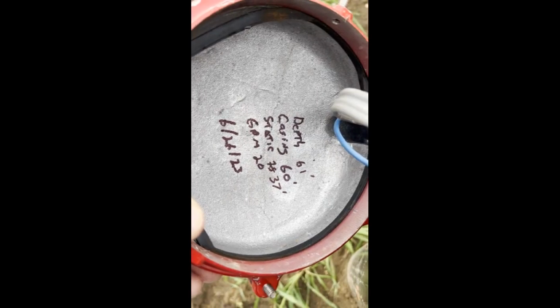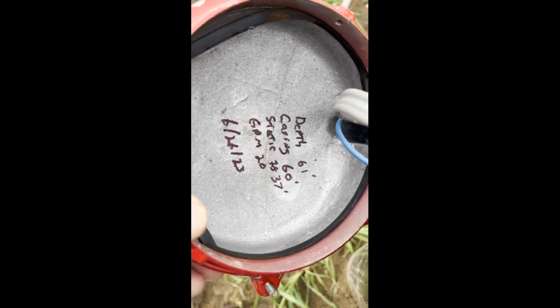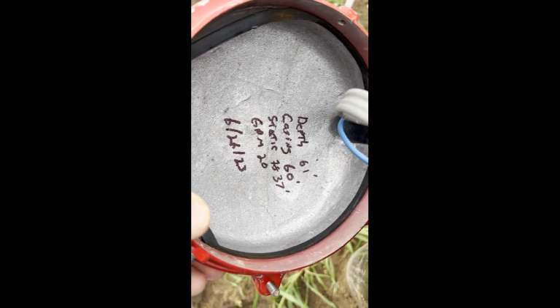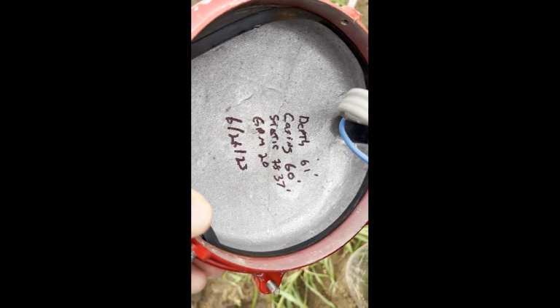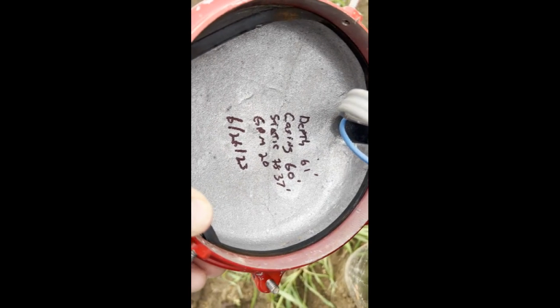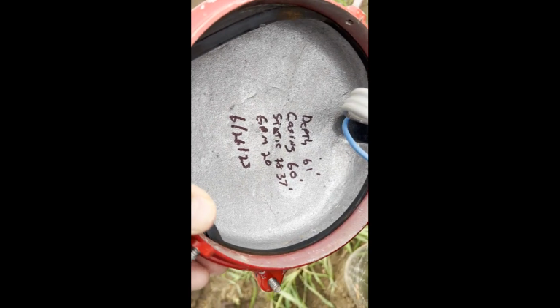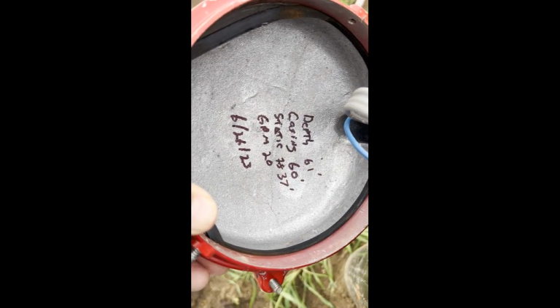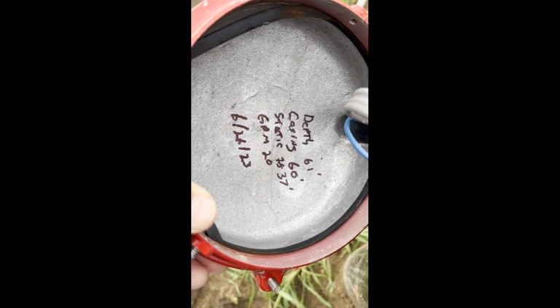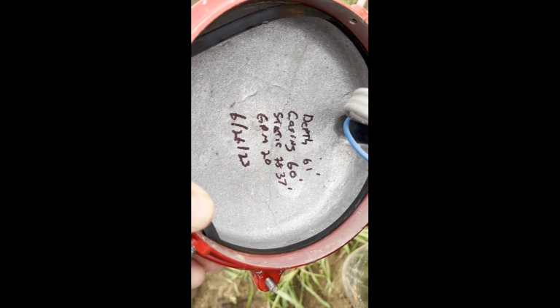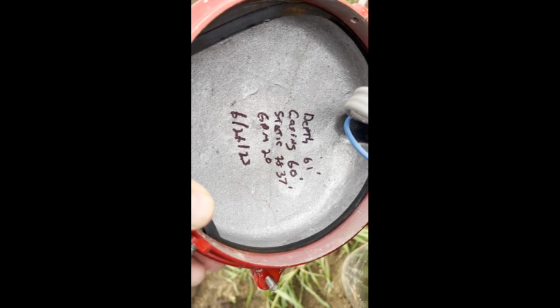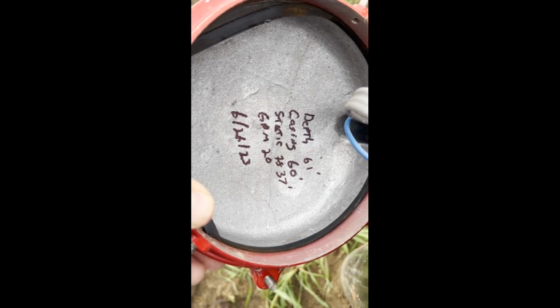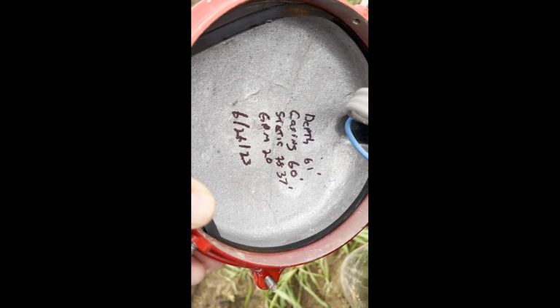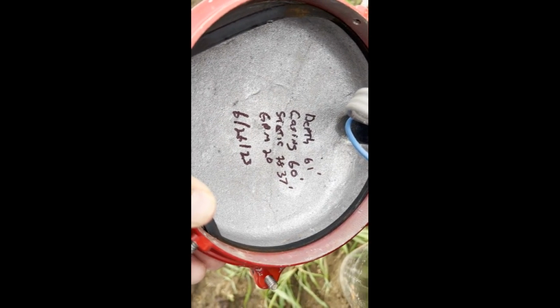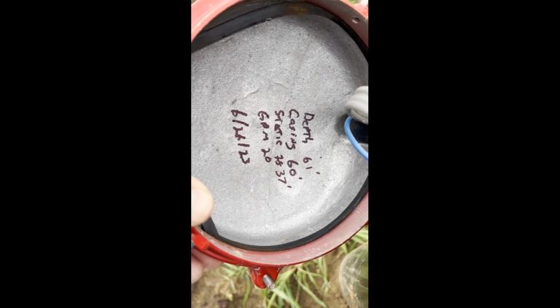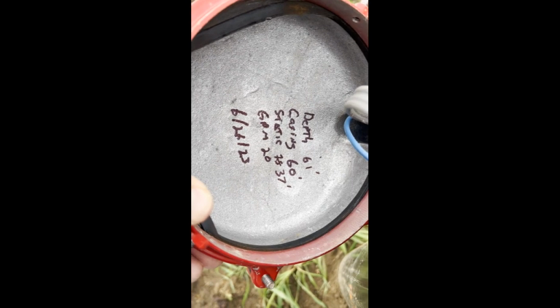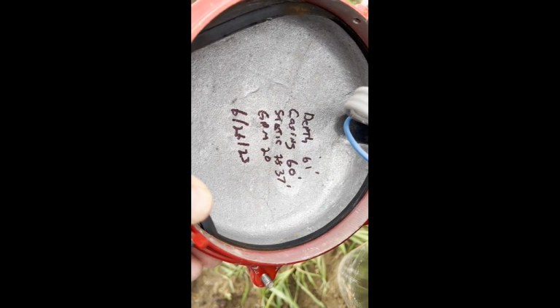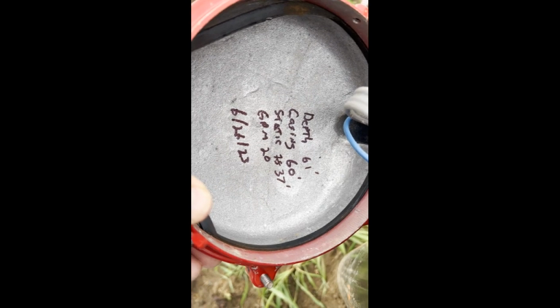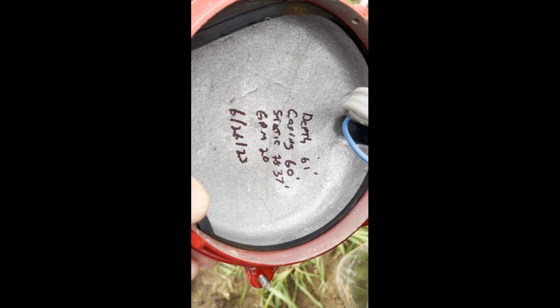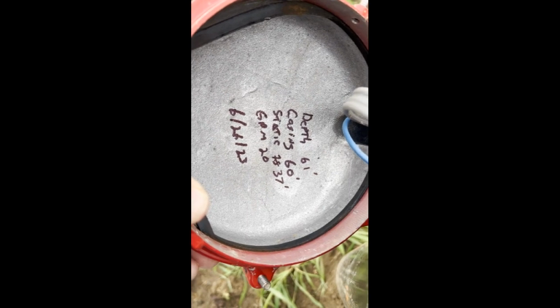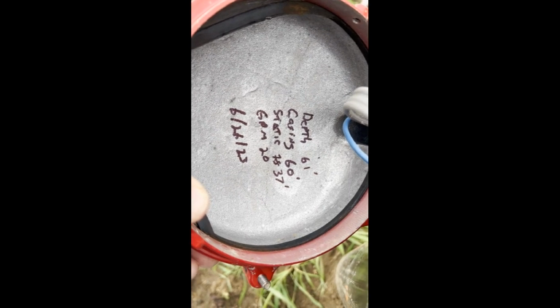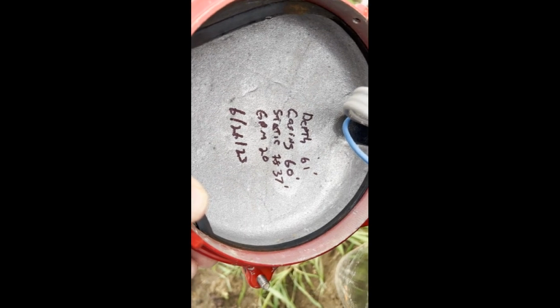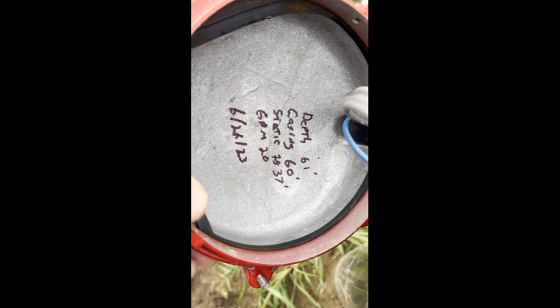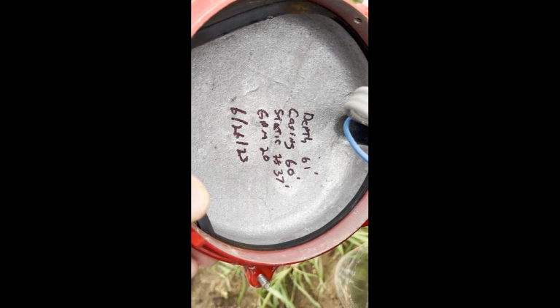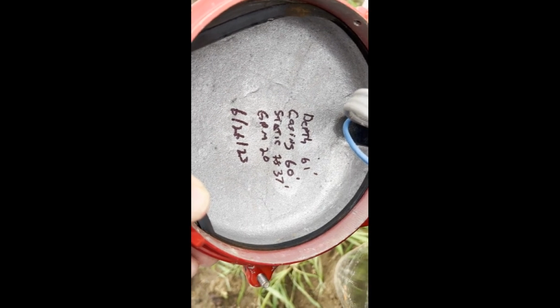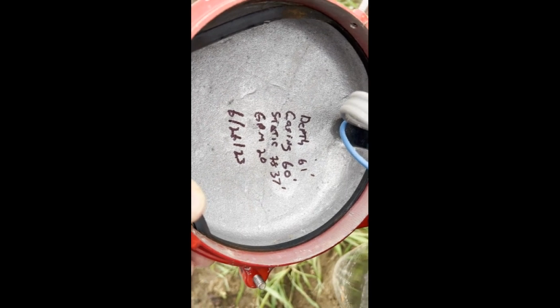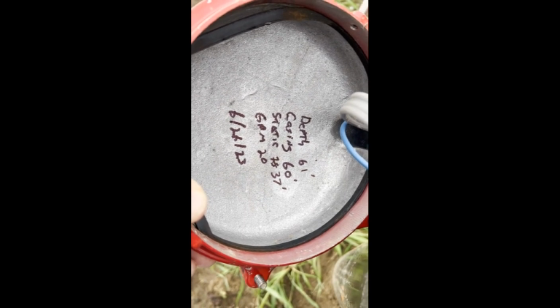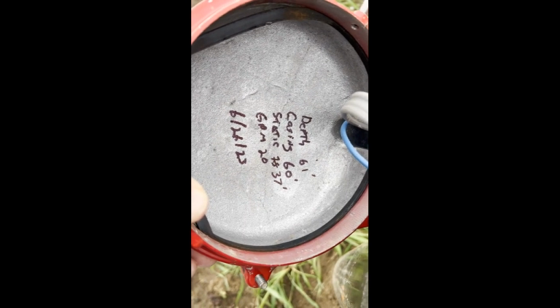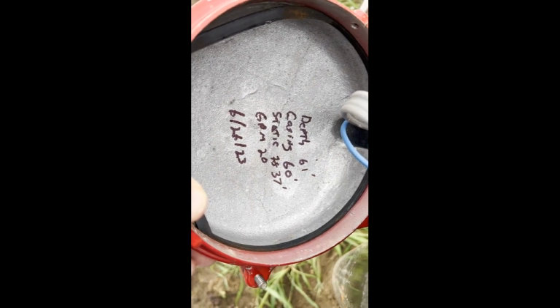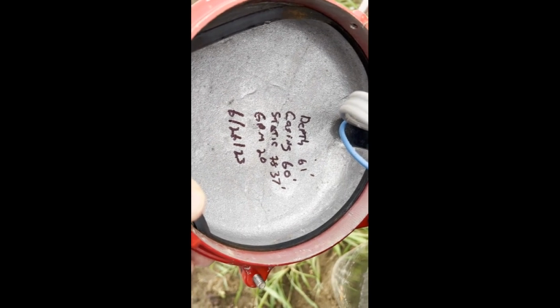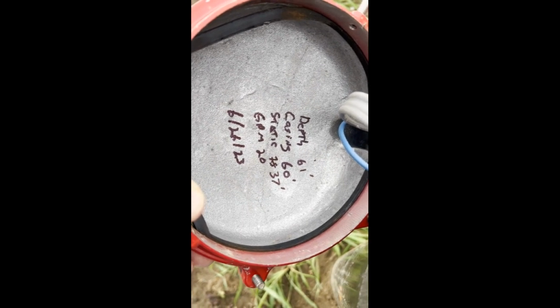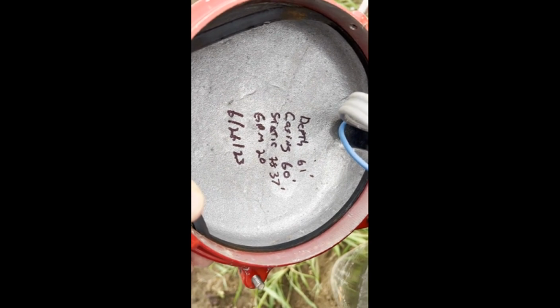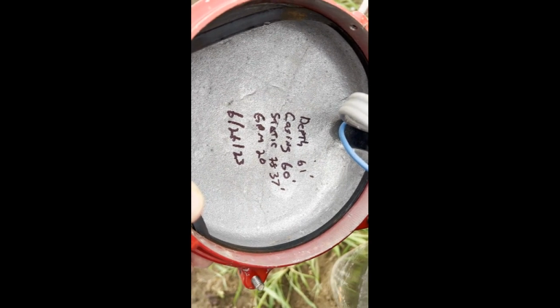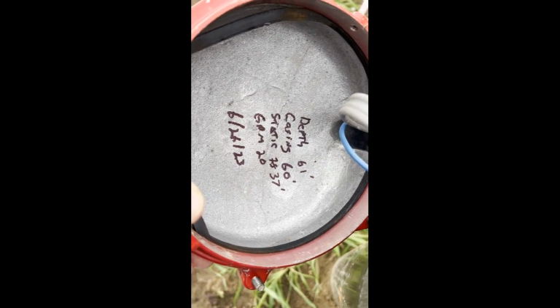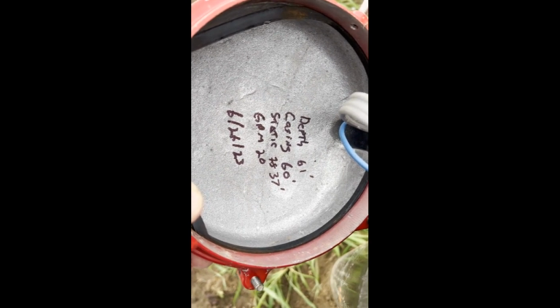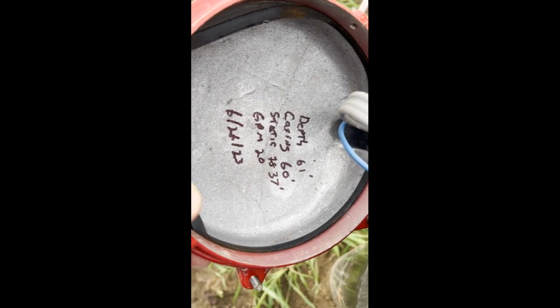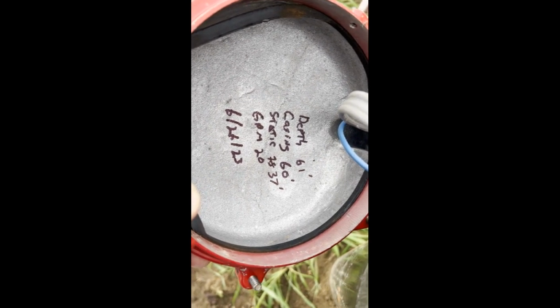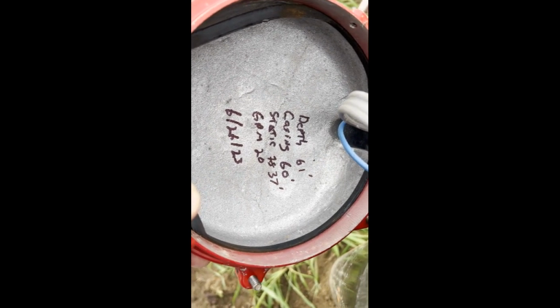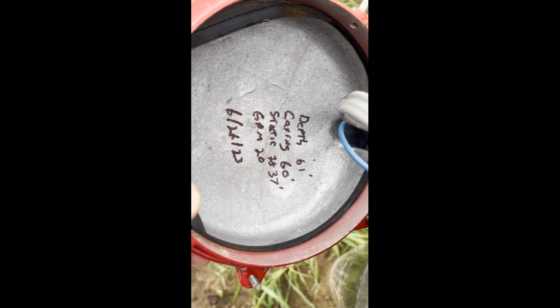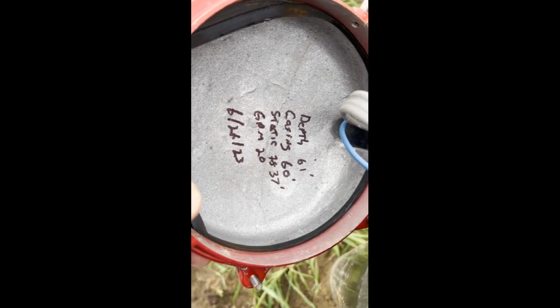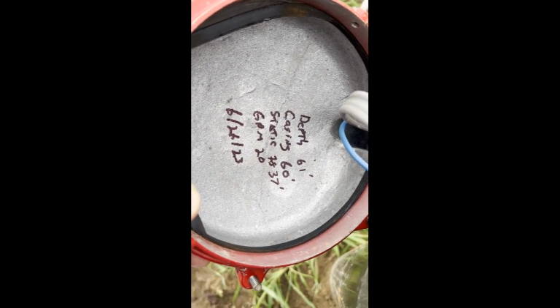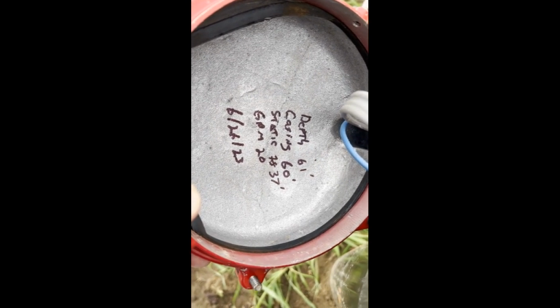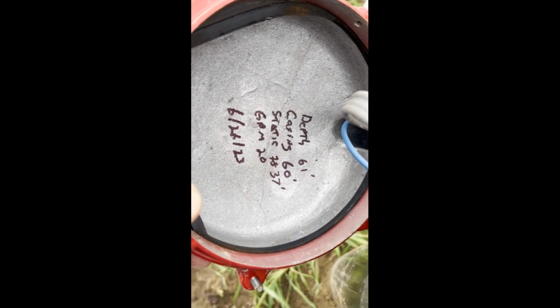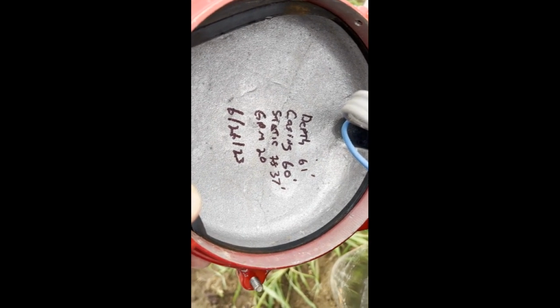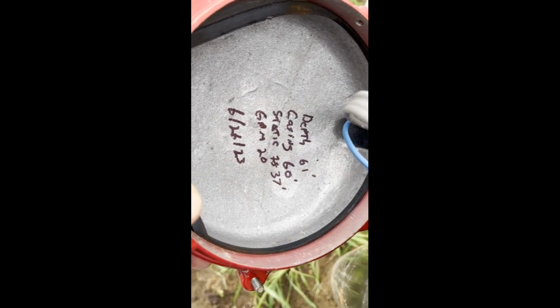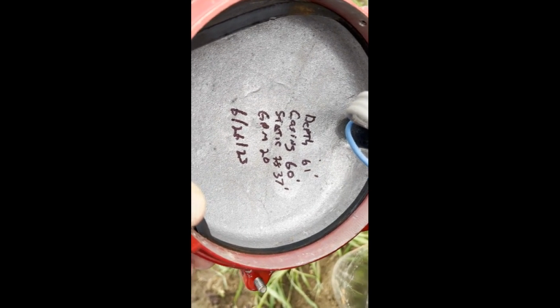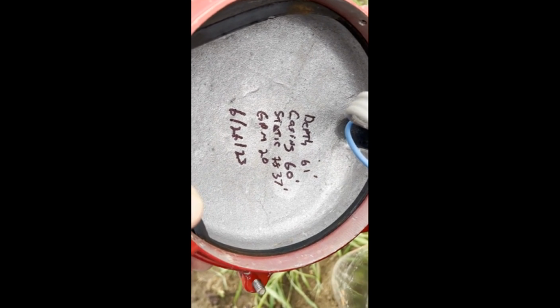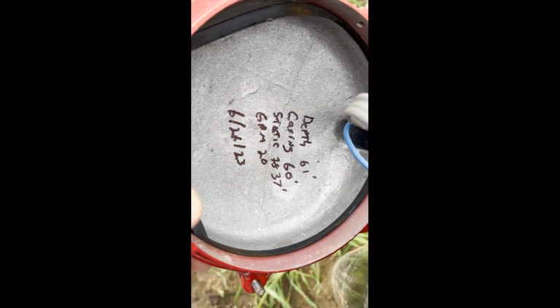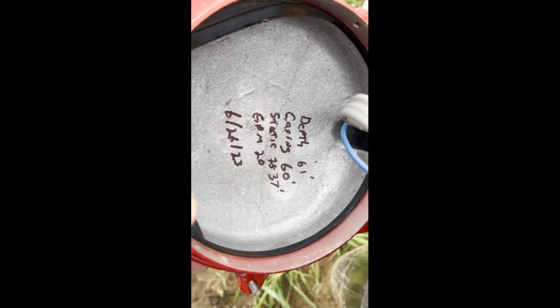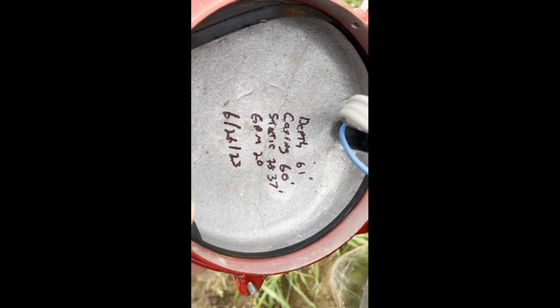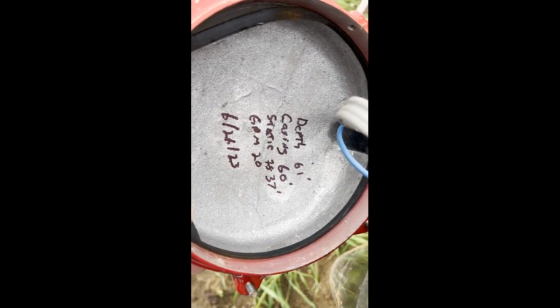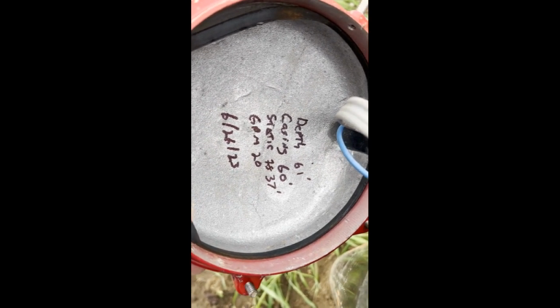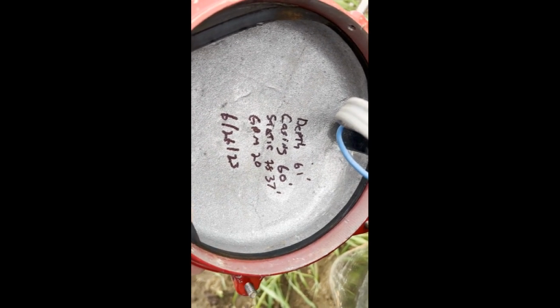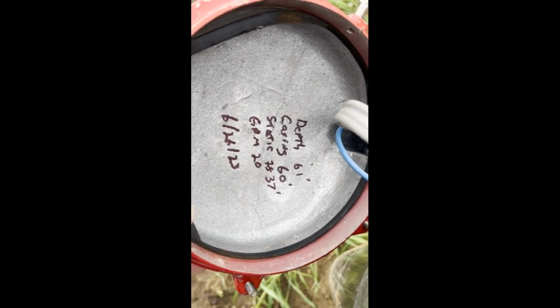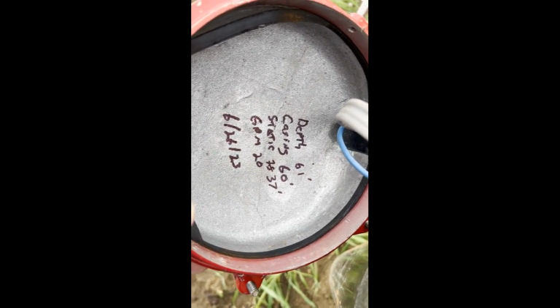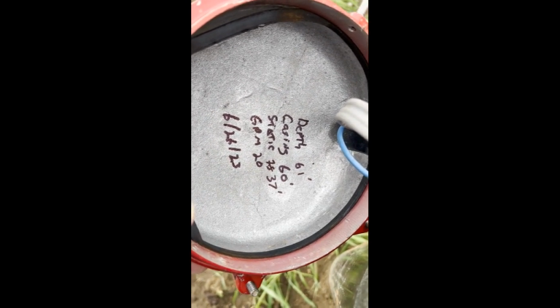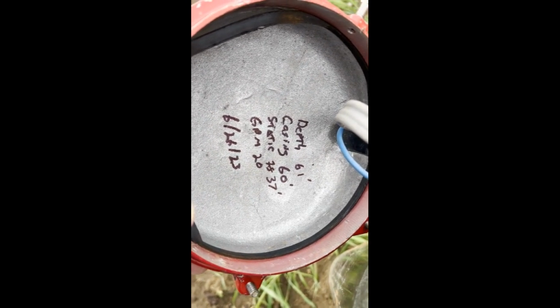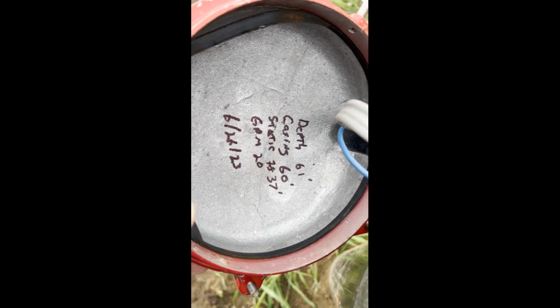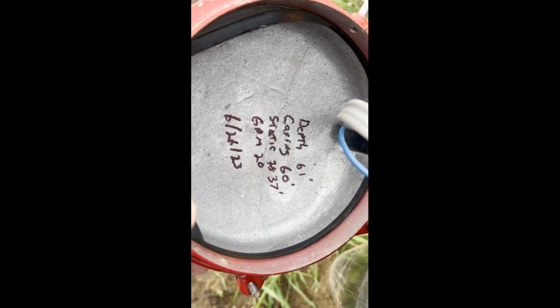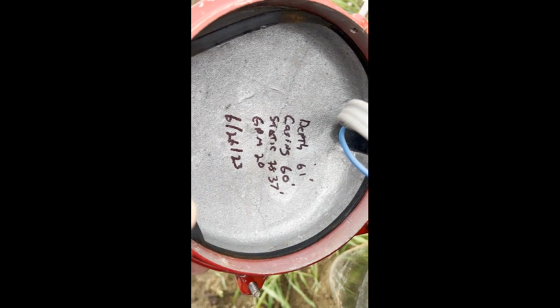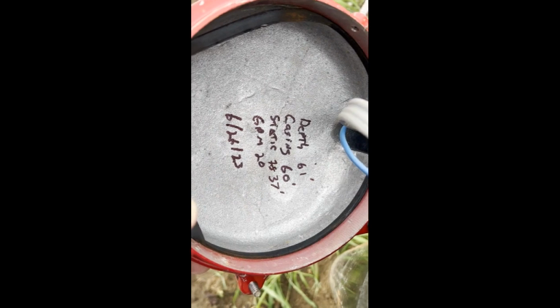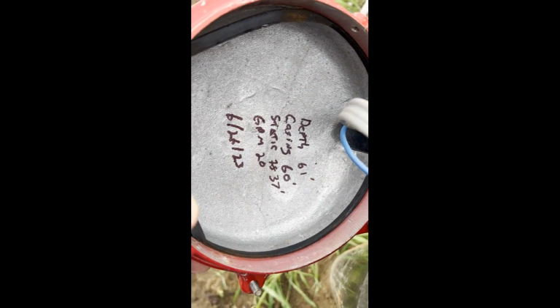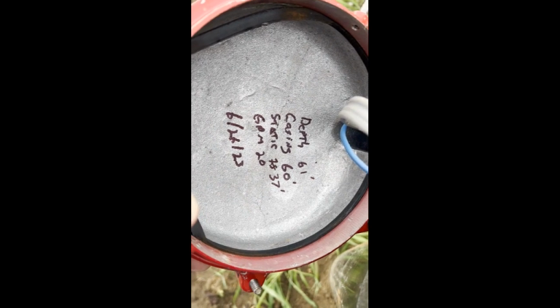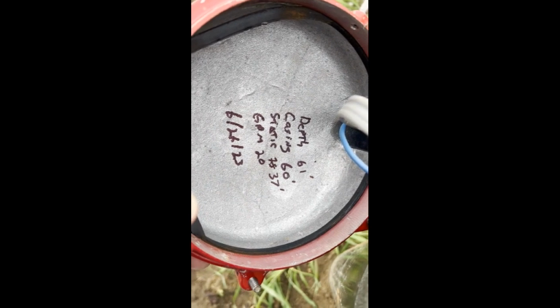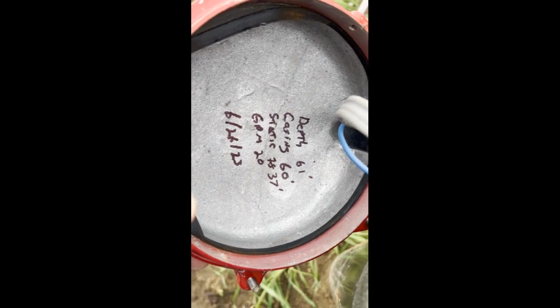This is Casino Builders — they always do a good job. Thought I'd show you what the well is like. You can see it's 61 feet deep, 20 gallons a minute — good water out here.